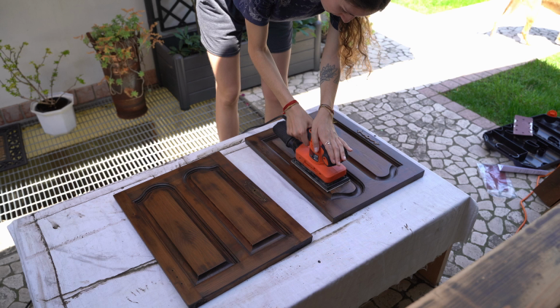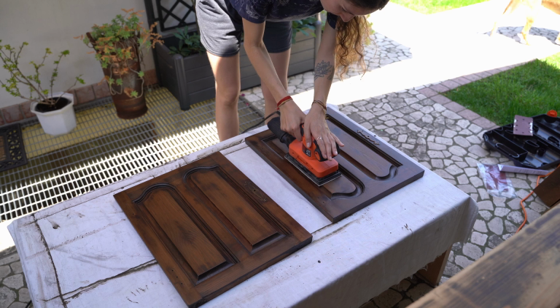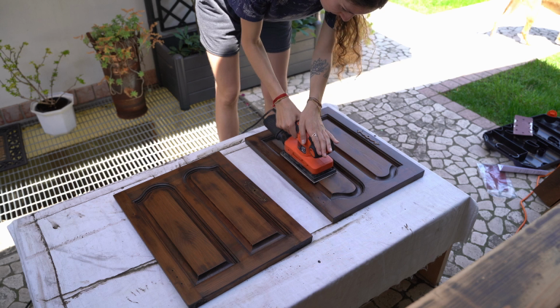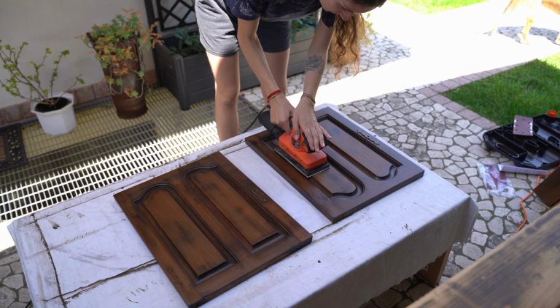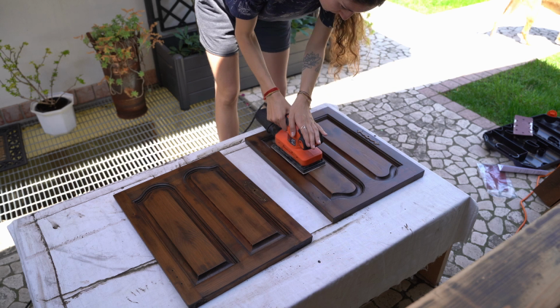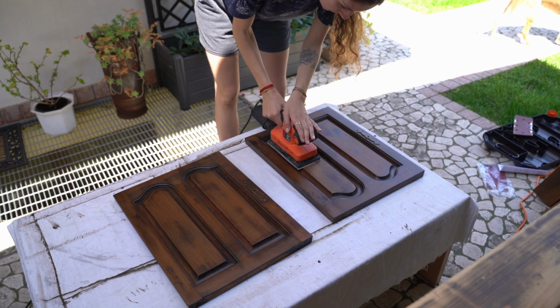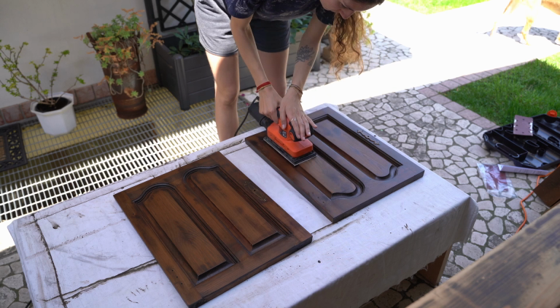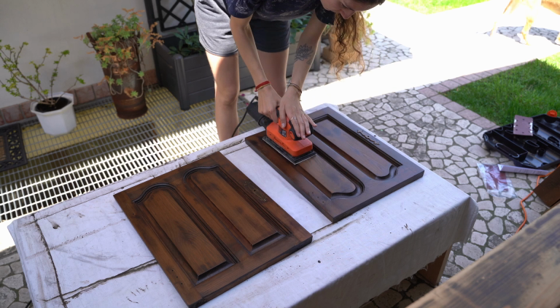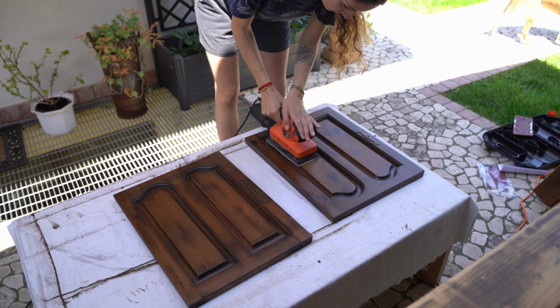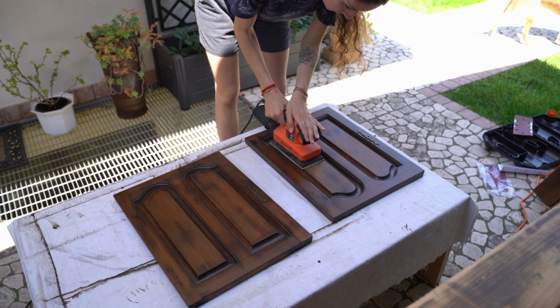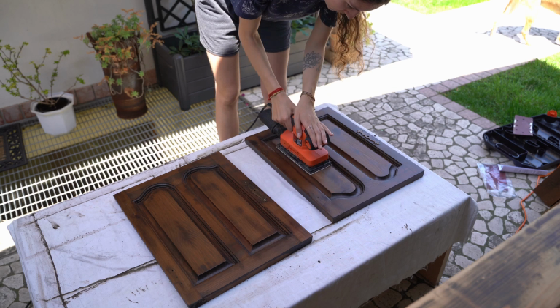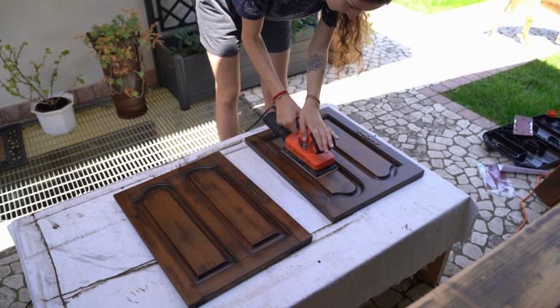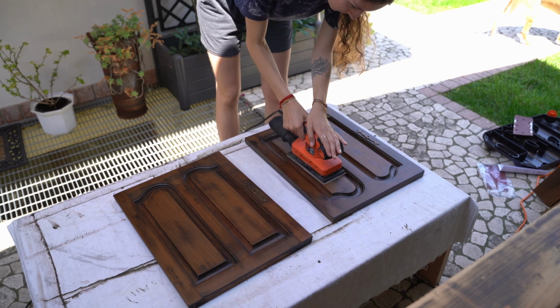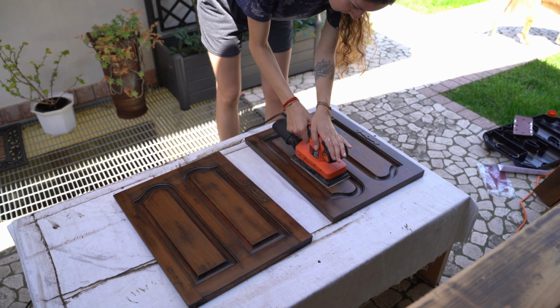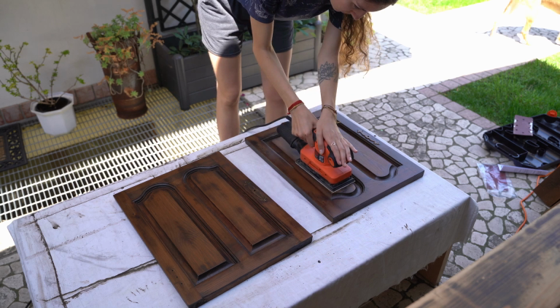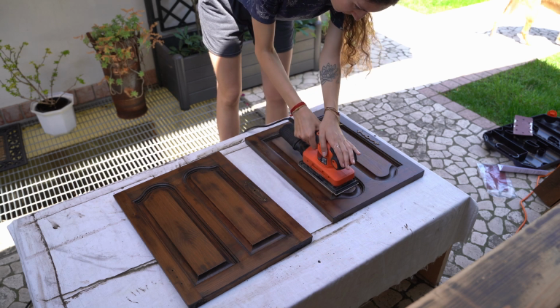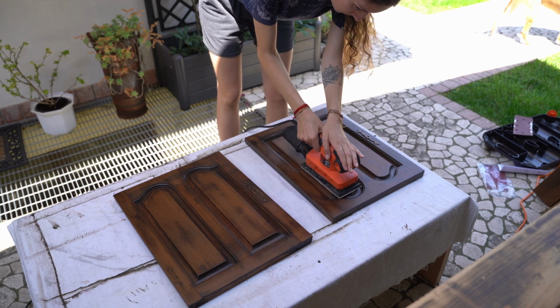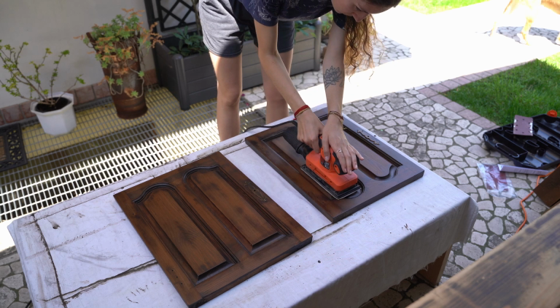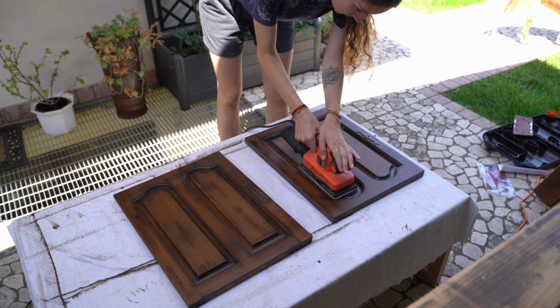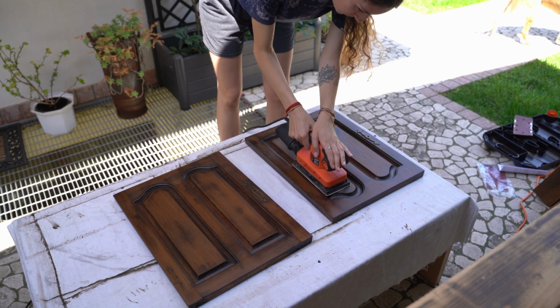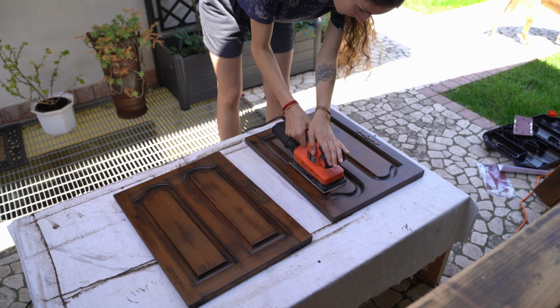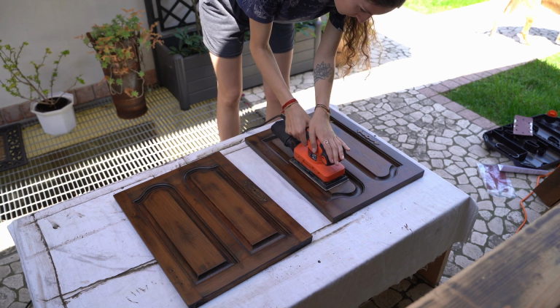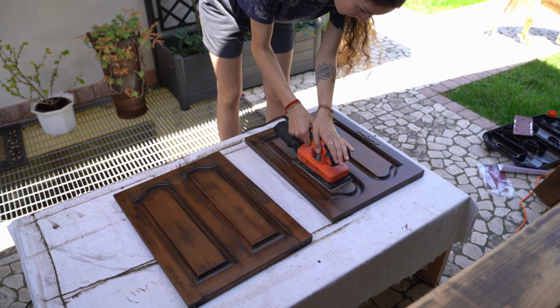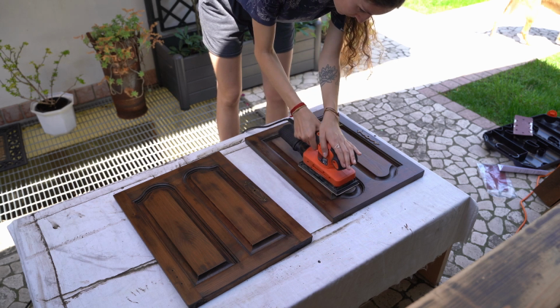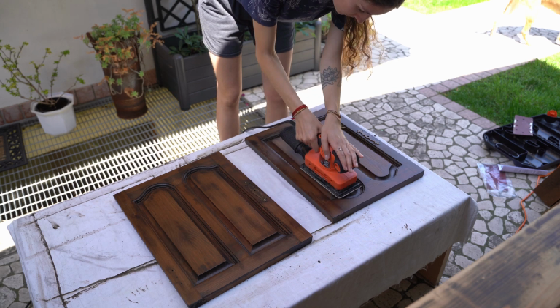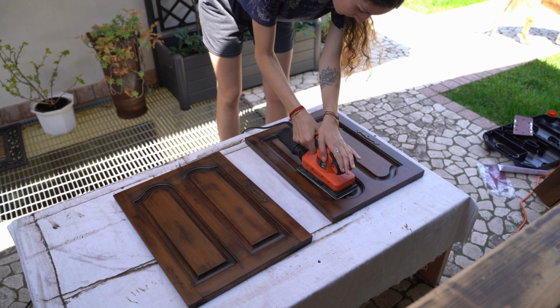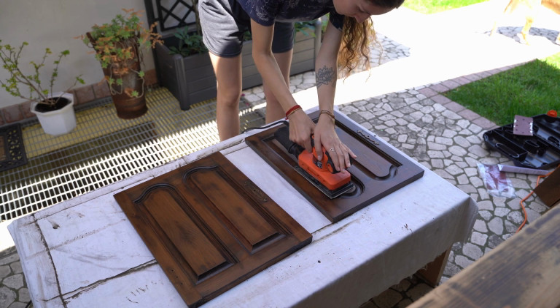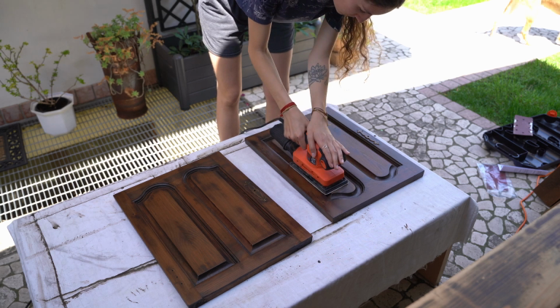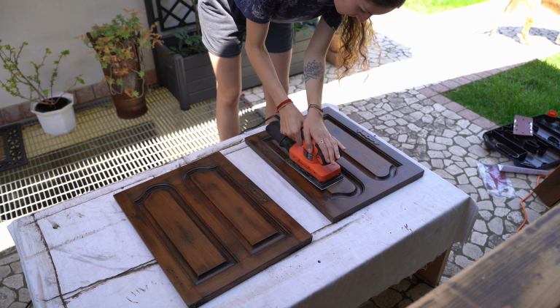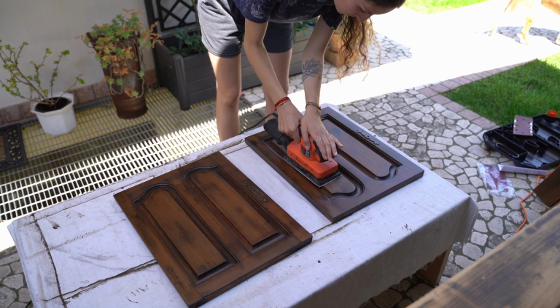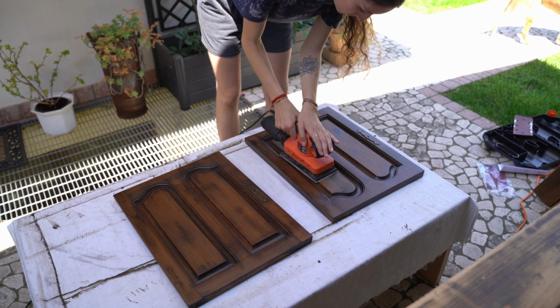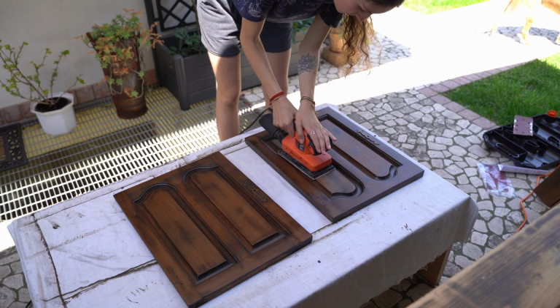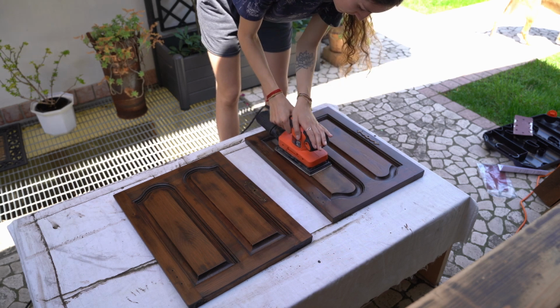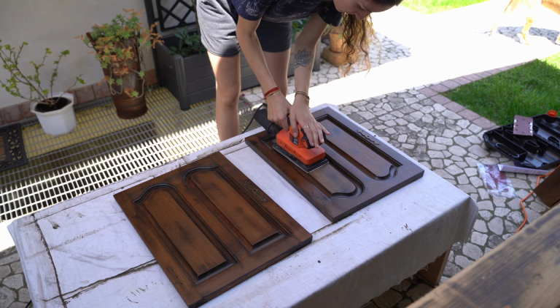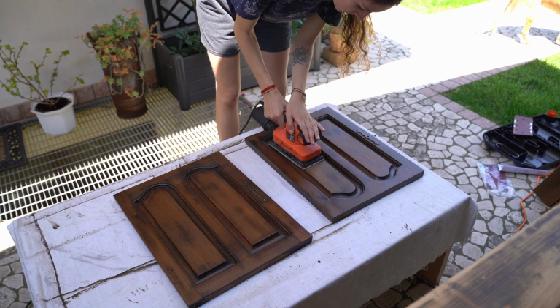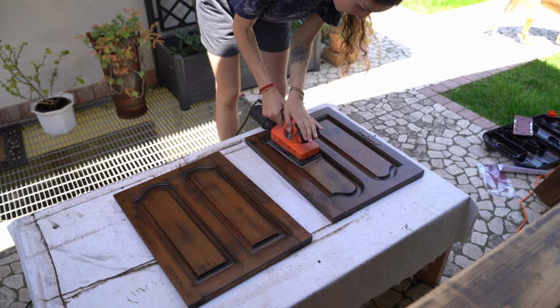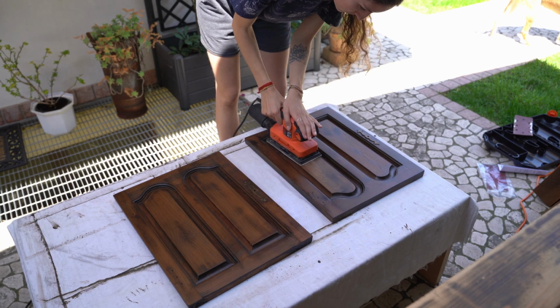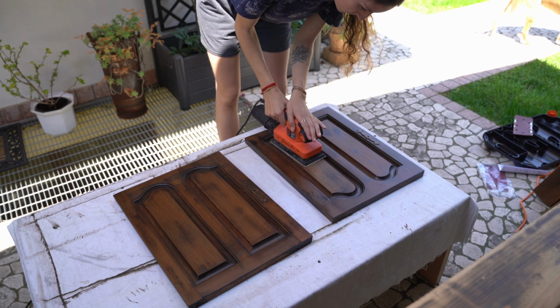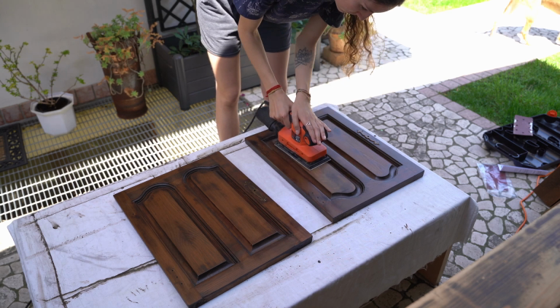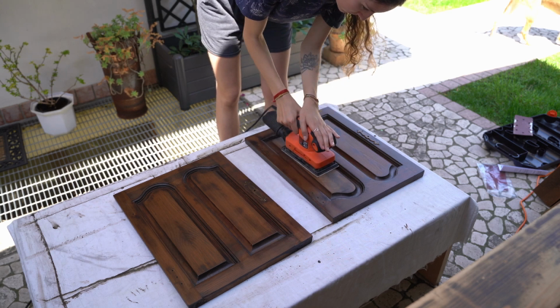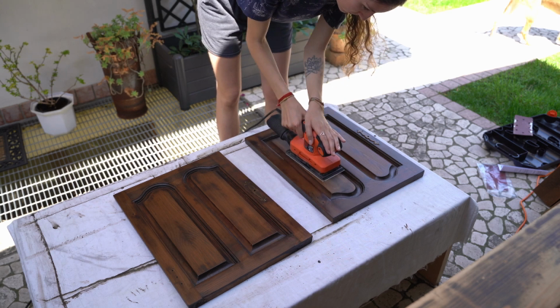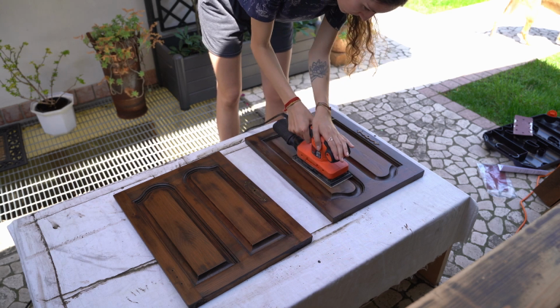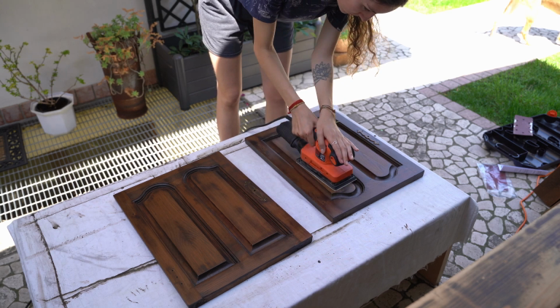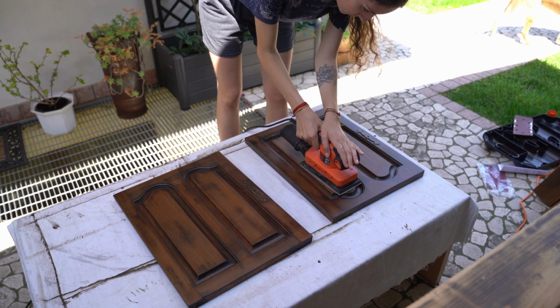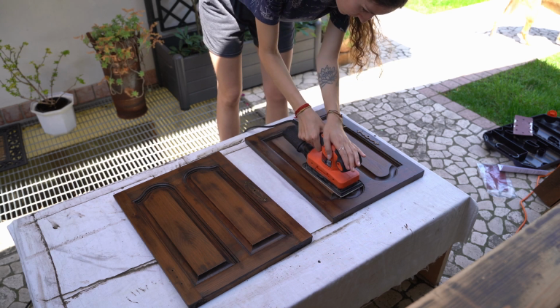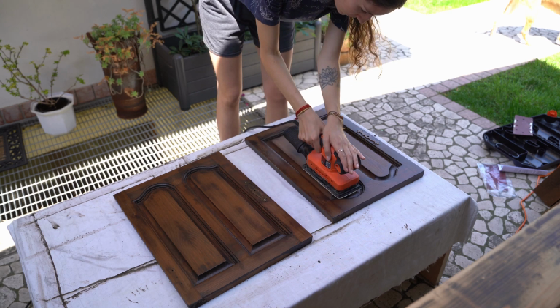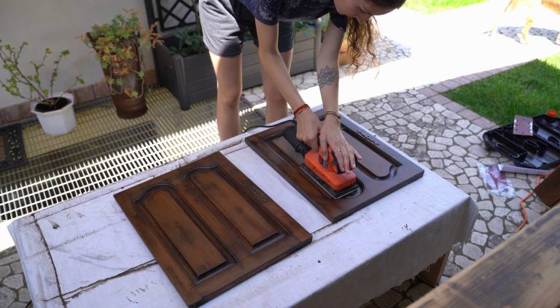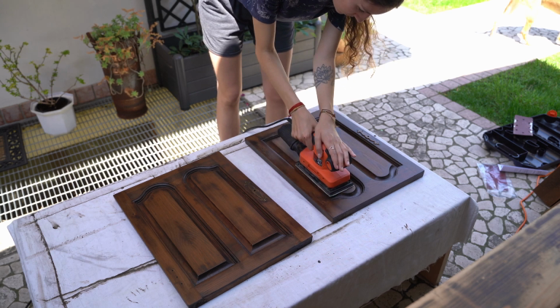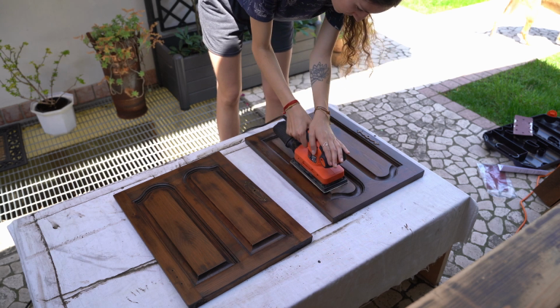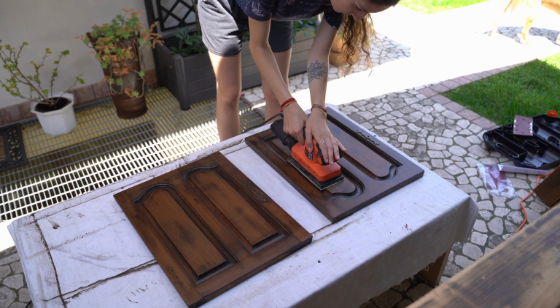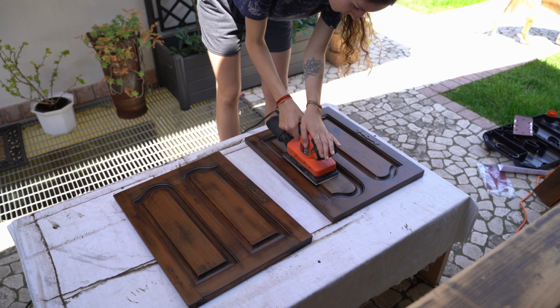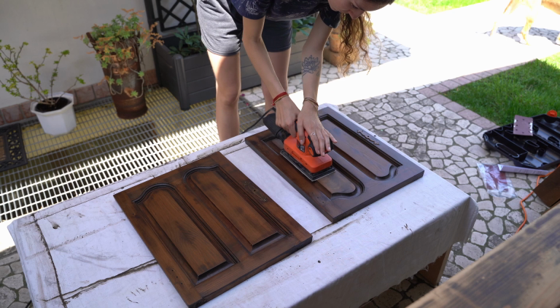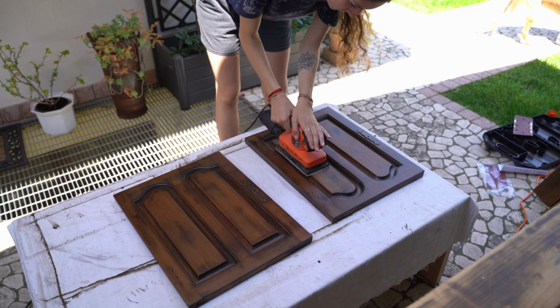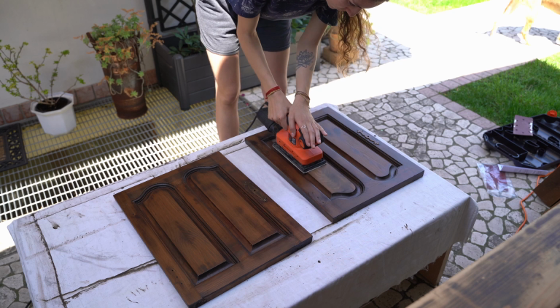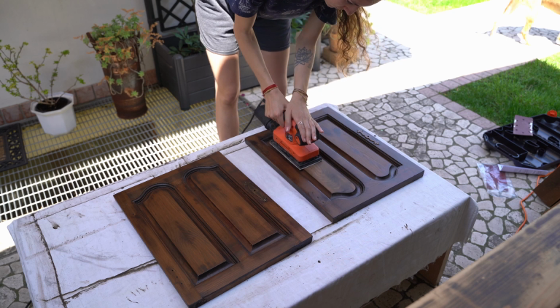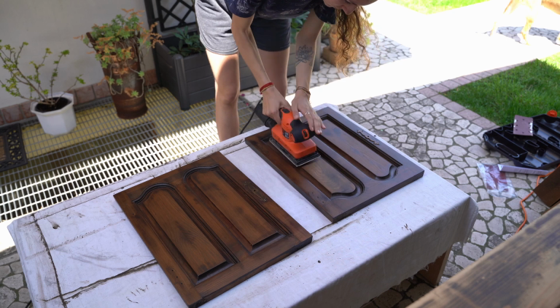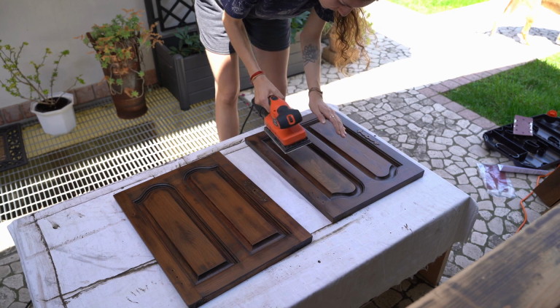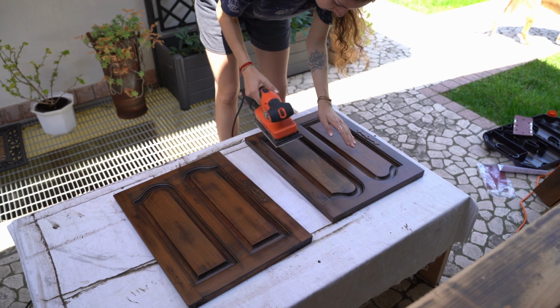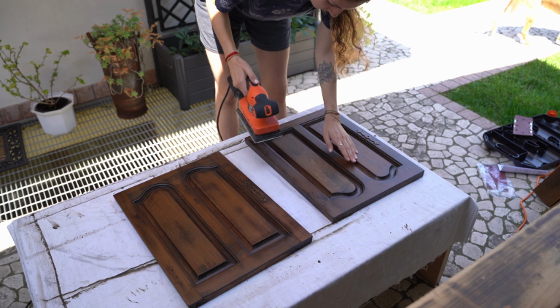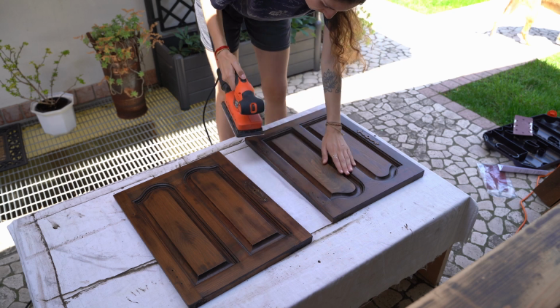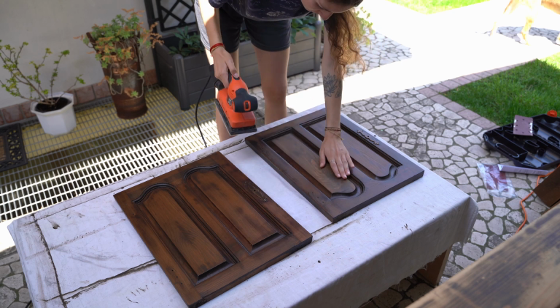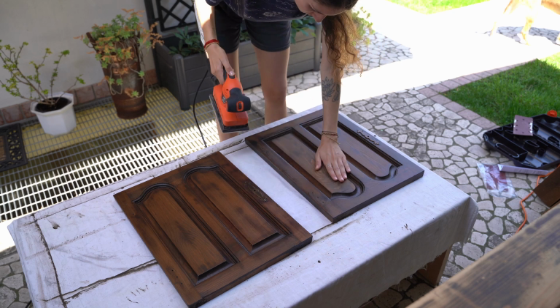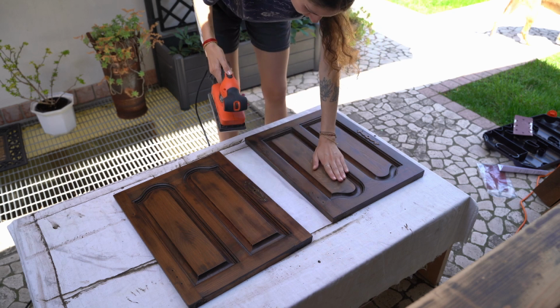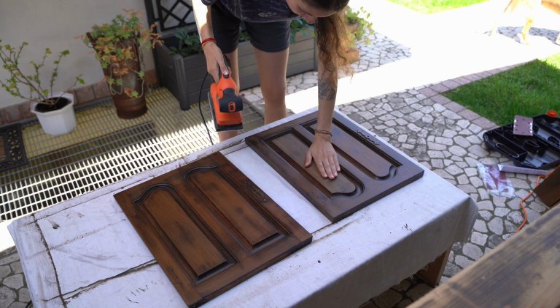Before giving the third and final coat, we sanded it down just a tiny bit, being careful not to remove the color.